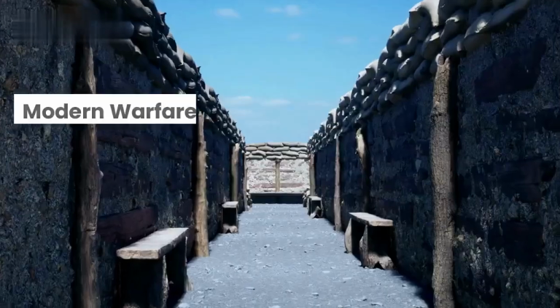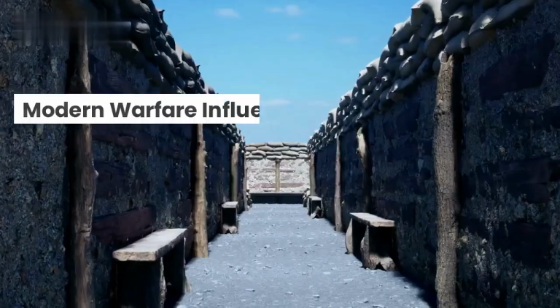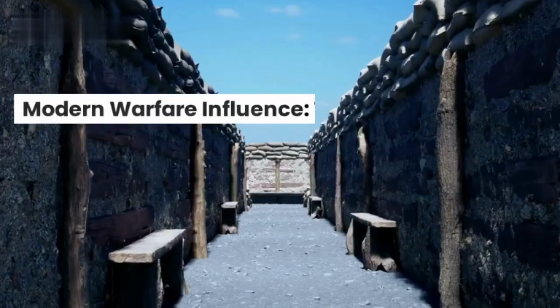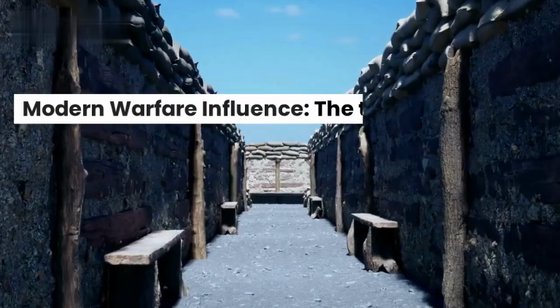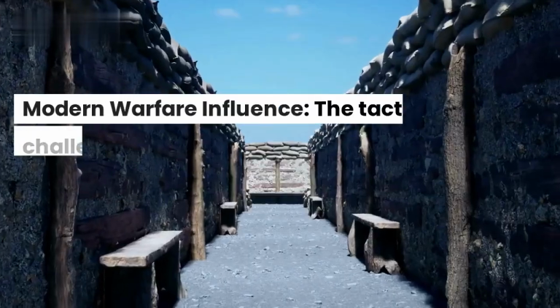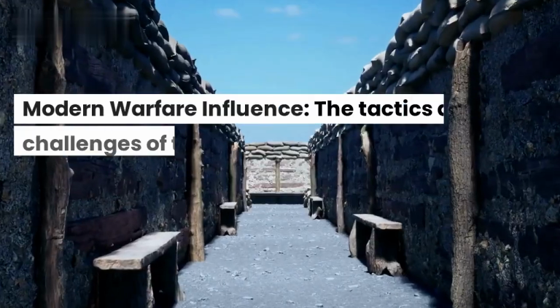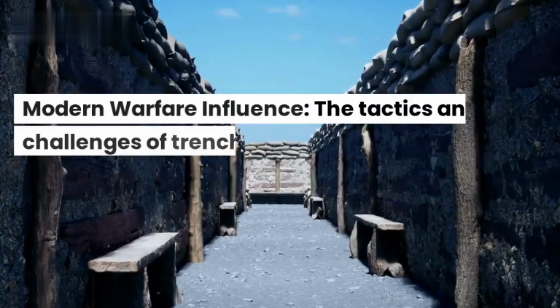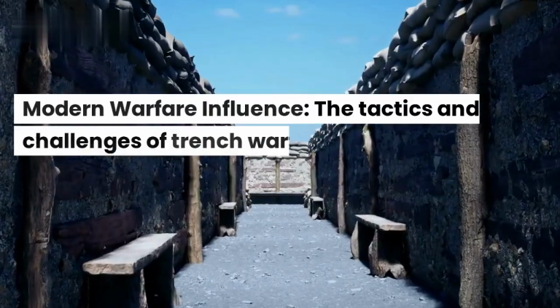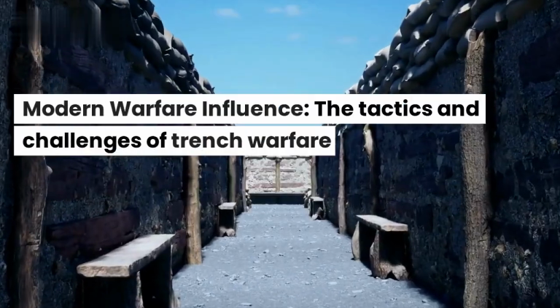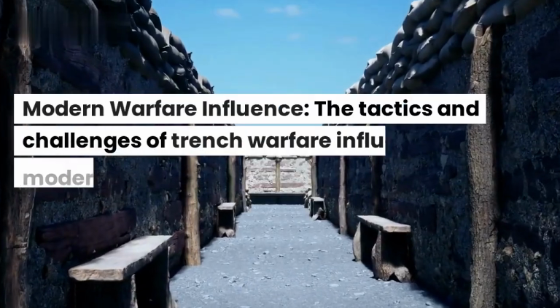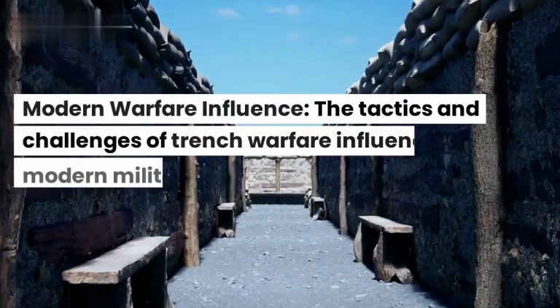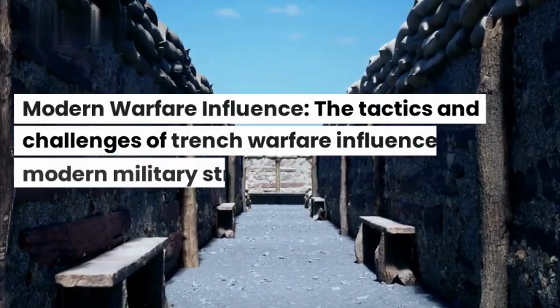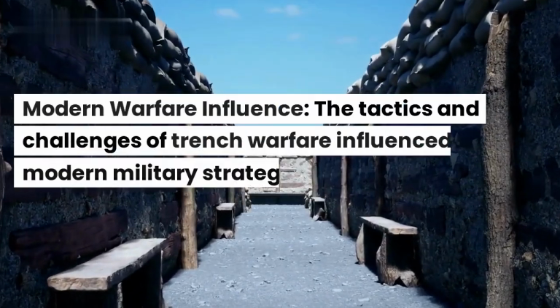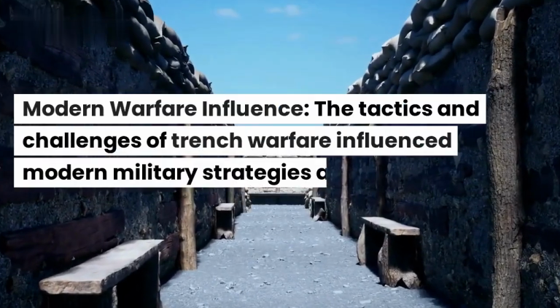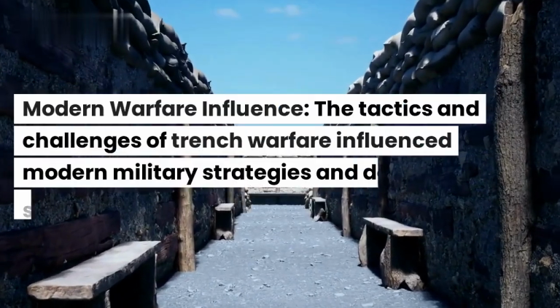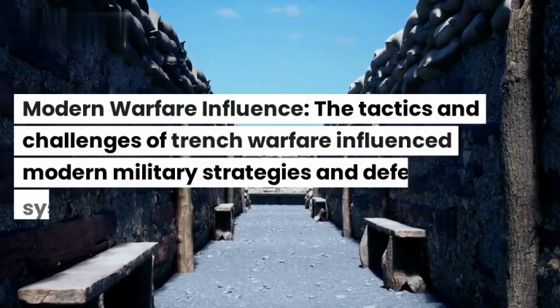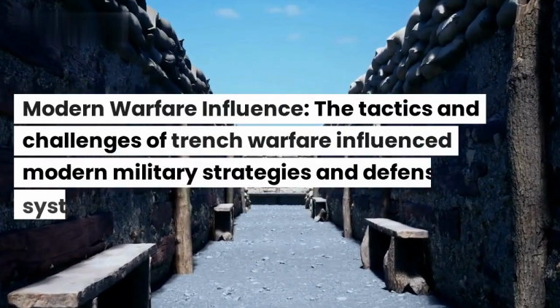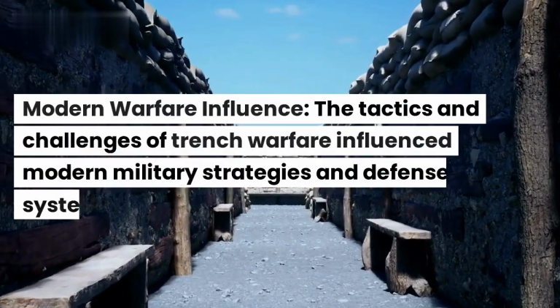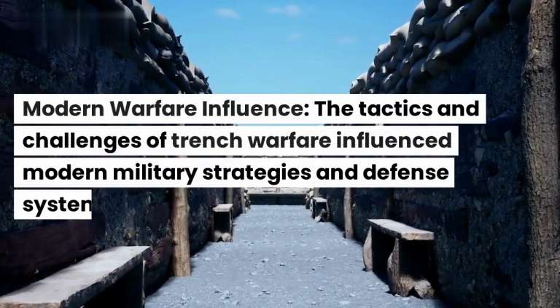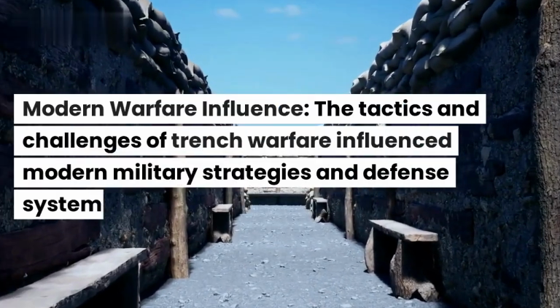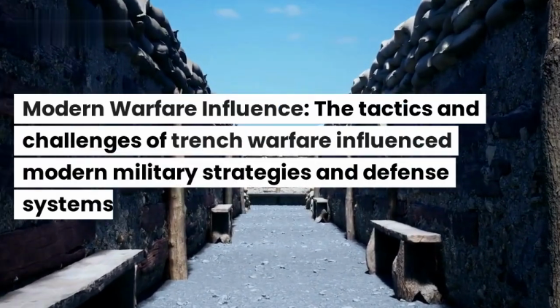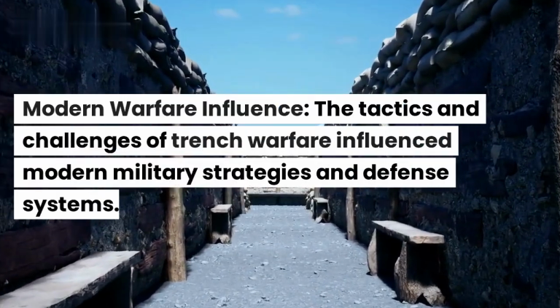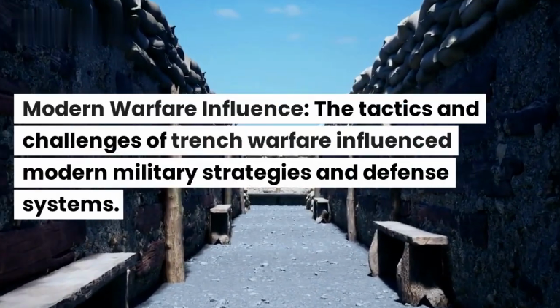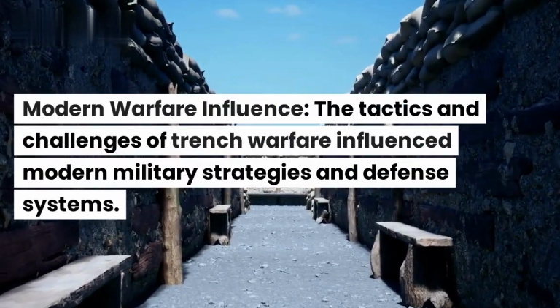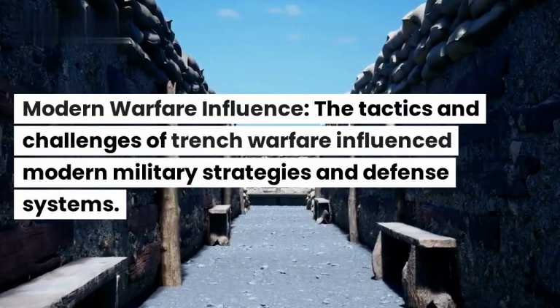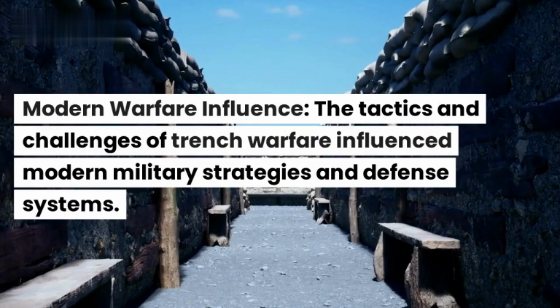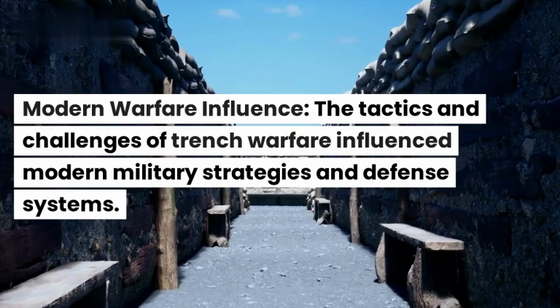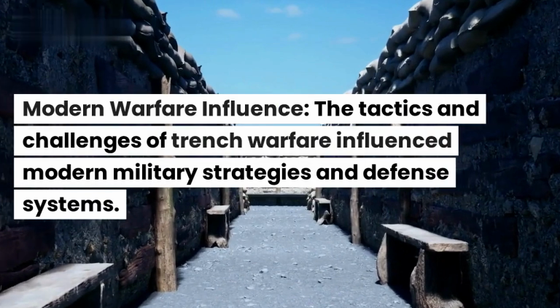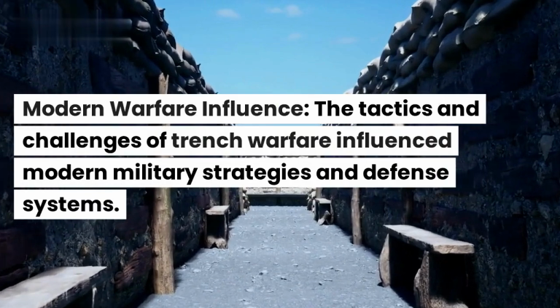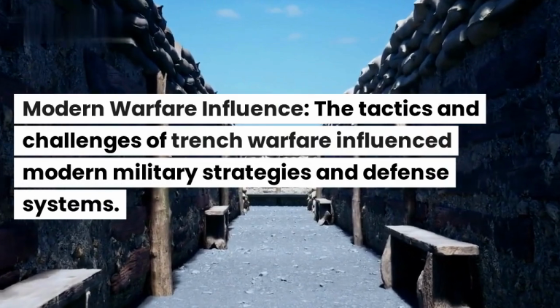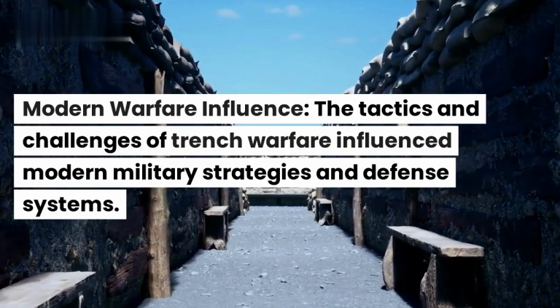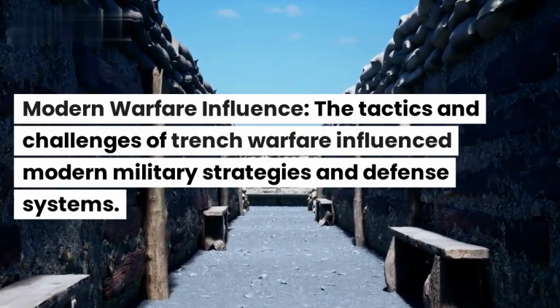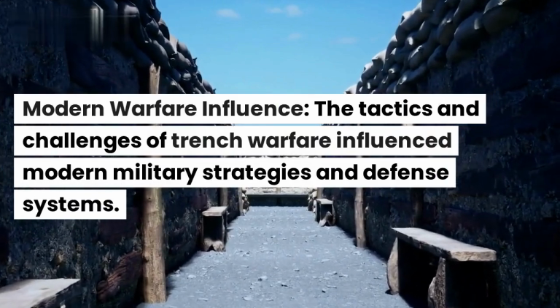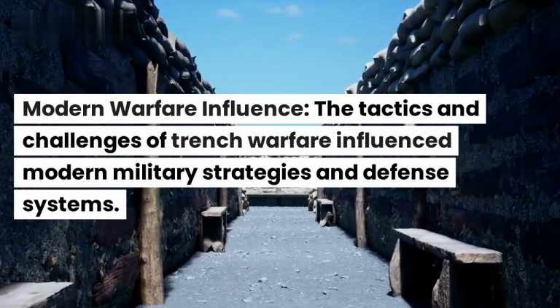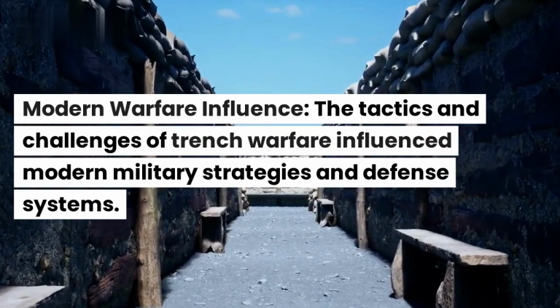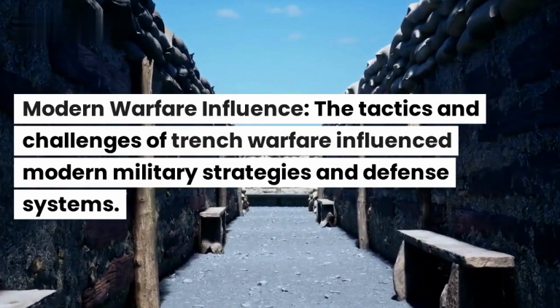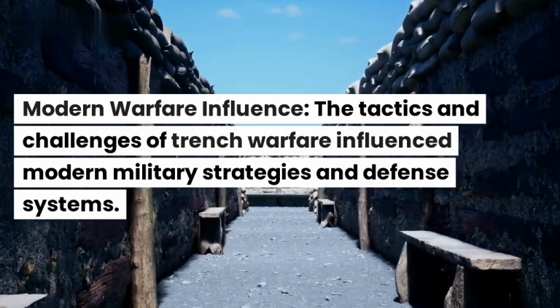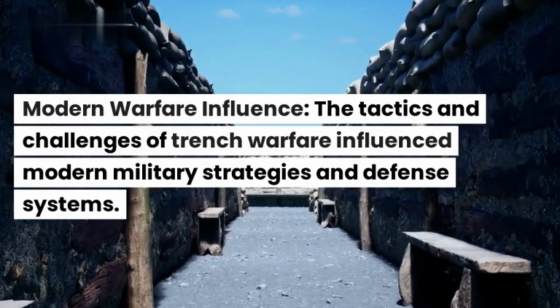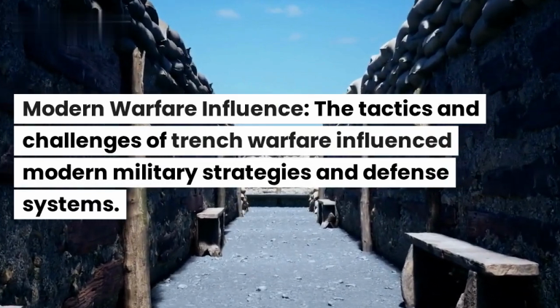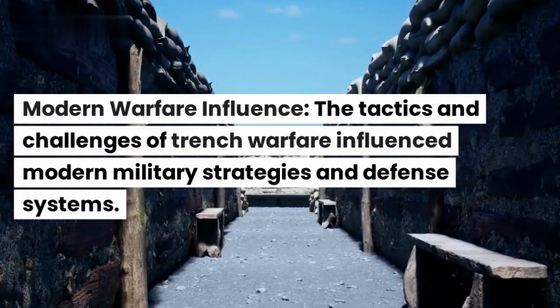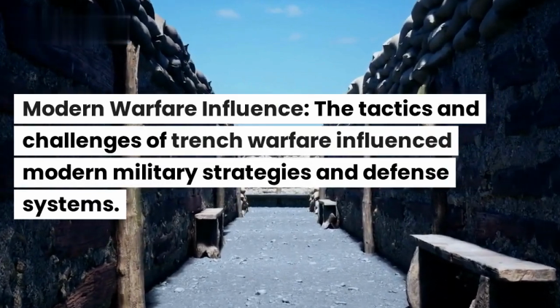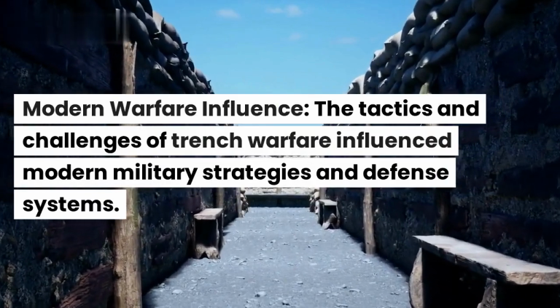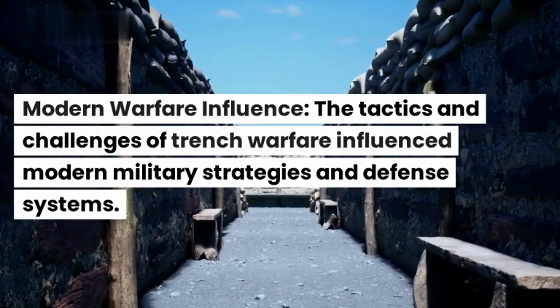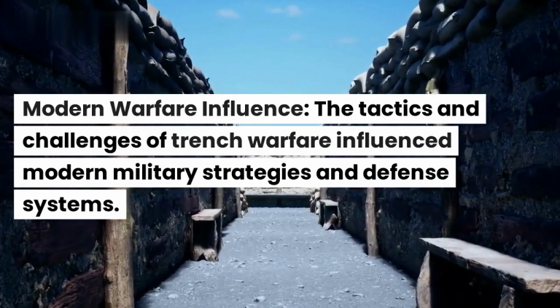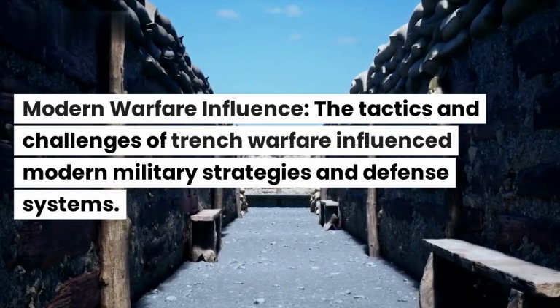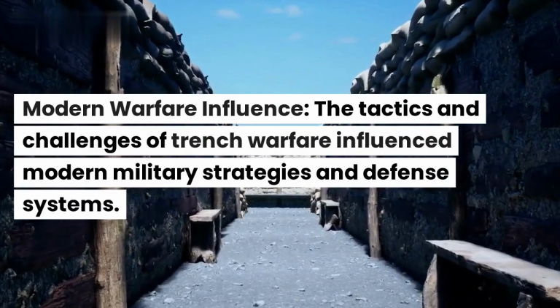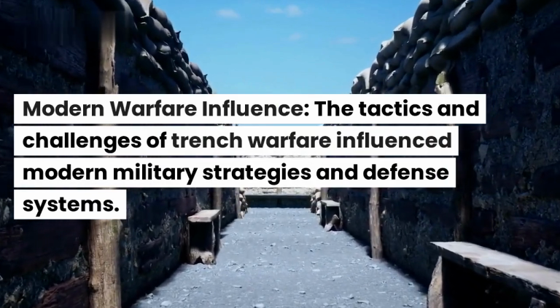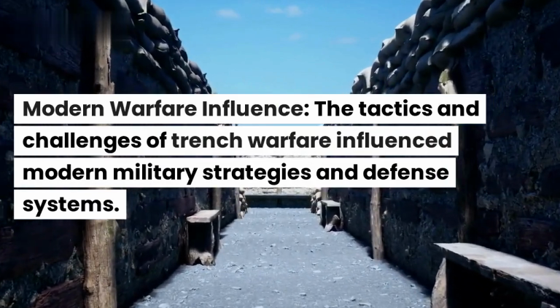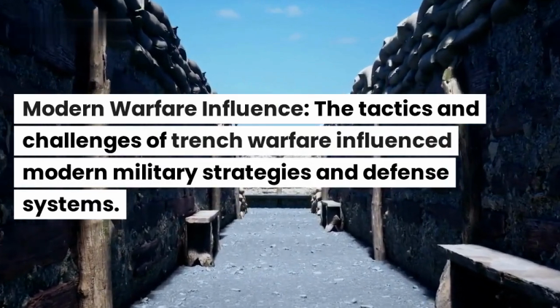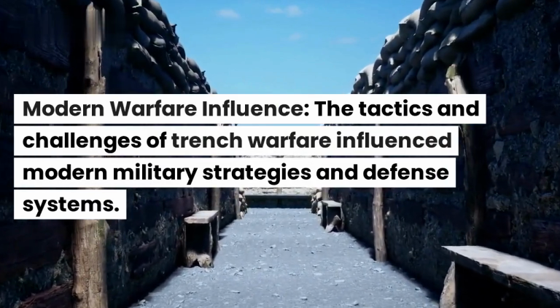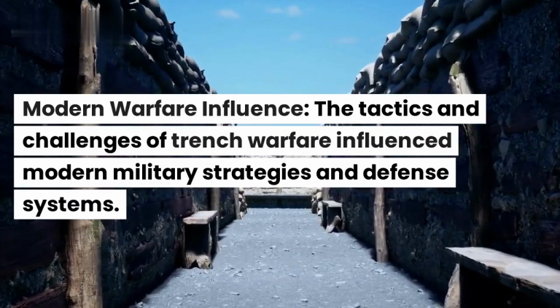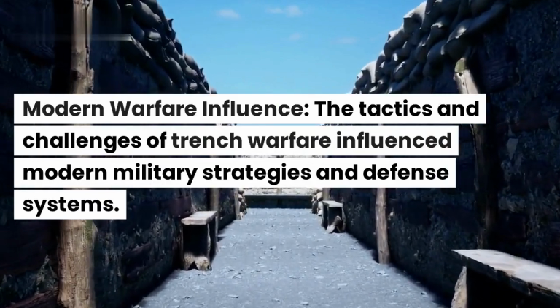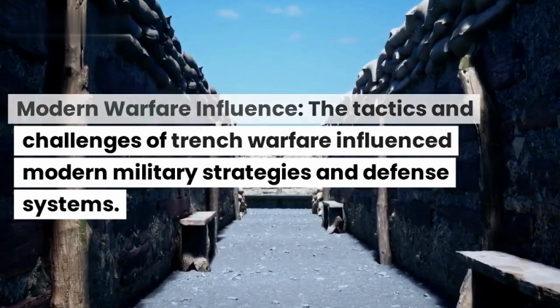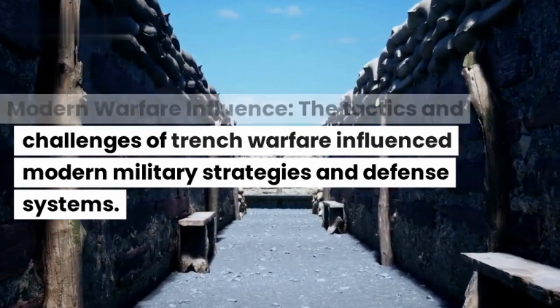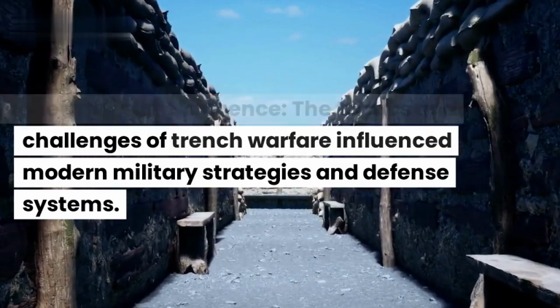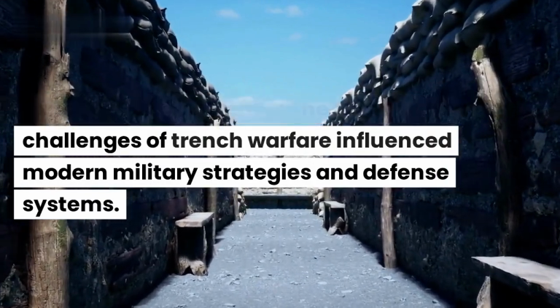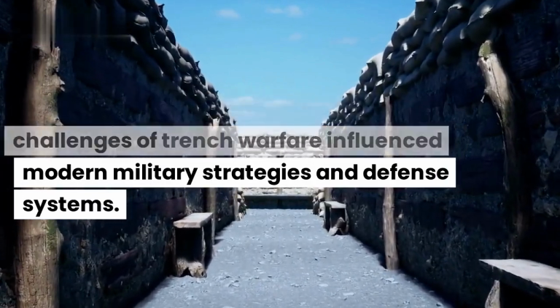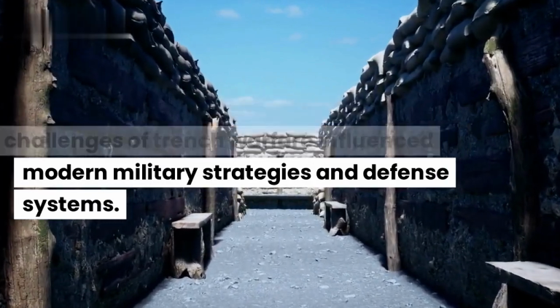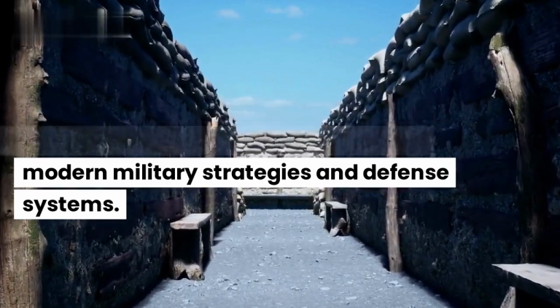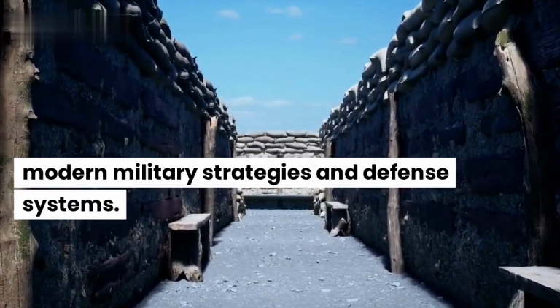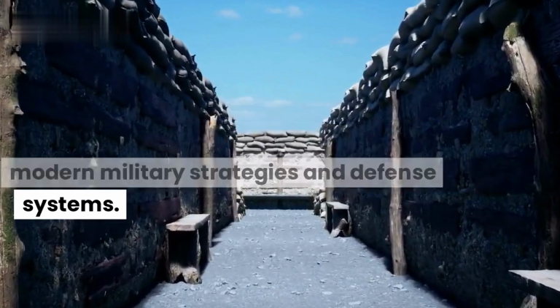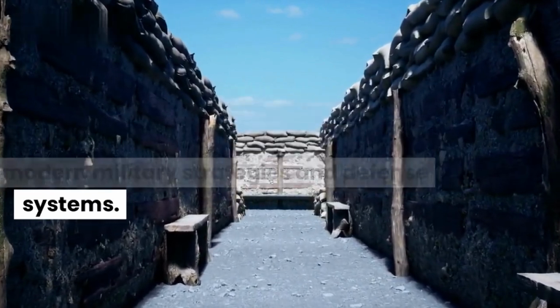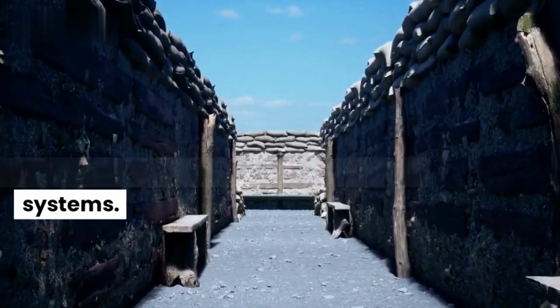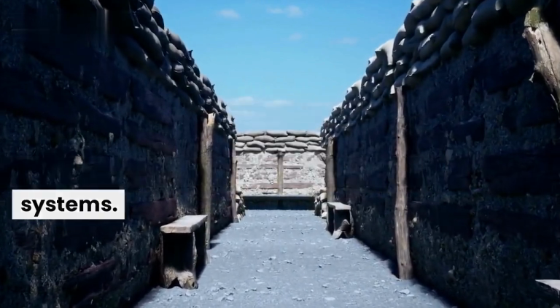Modern warfare influence. The tactics and challenges of trench warfare influenced modern military strategies and defense systems.